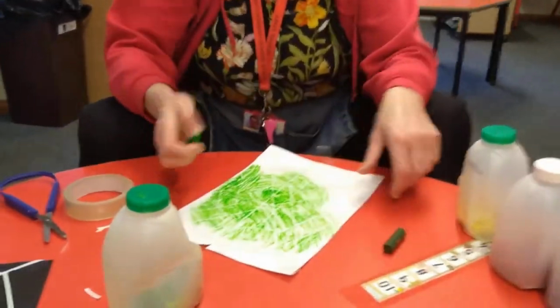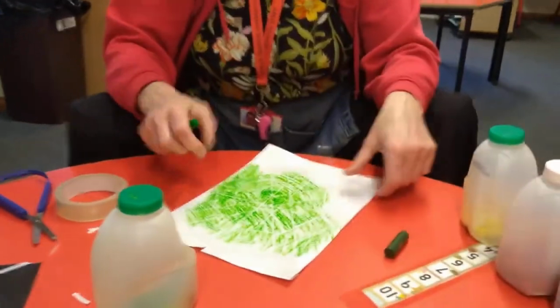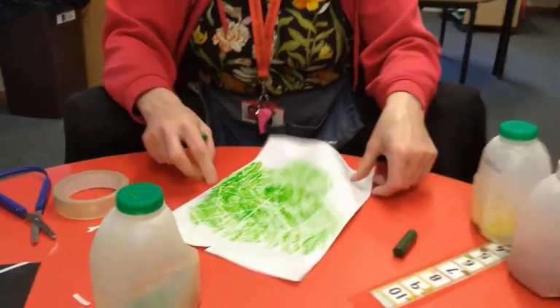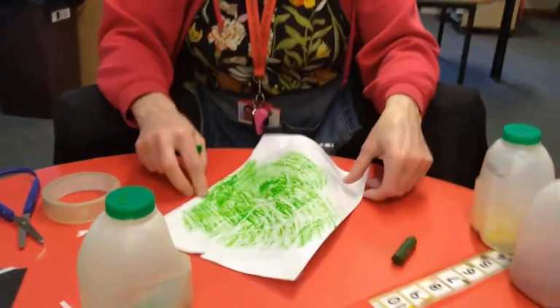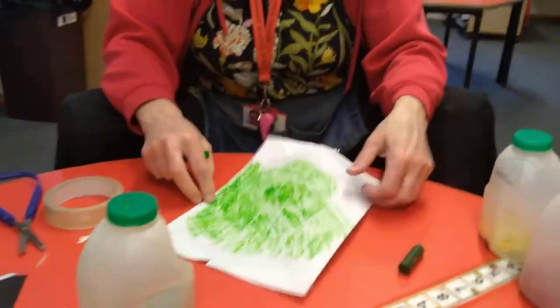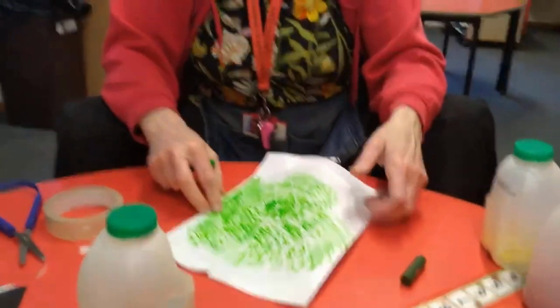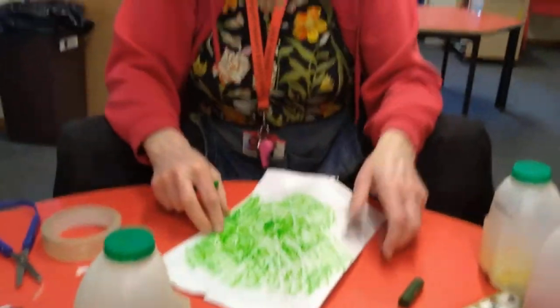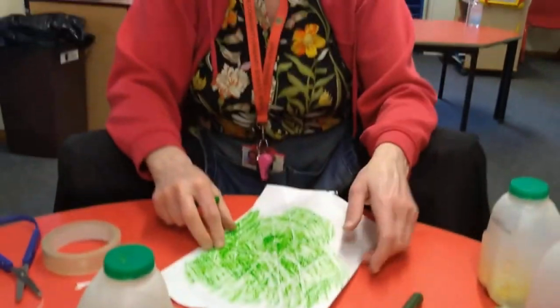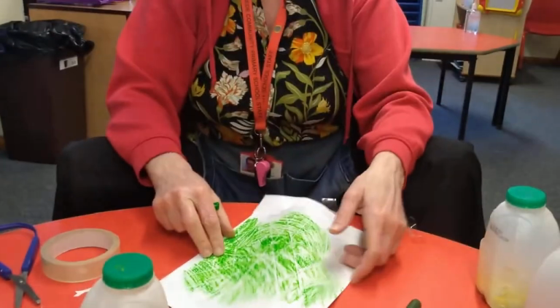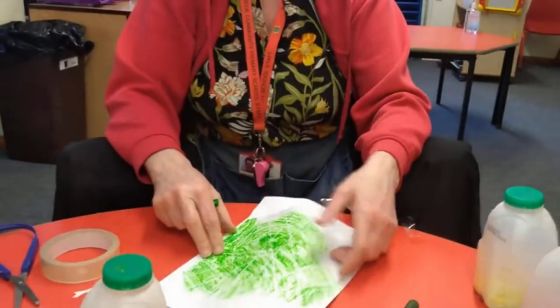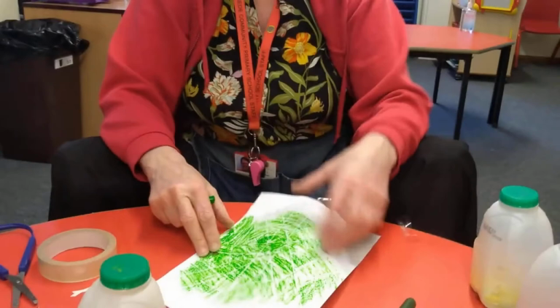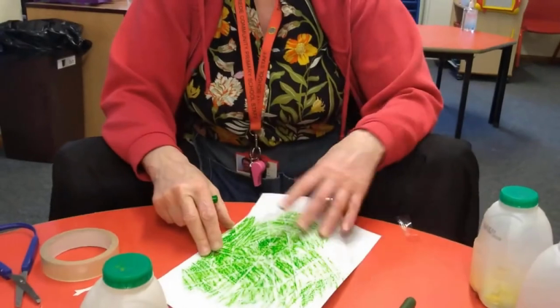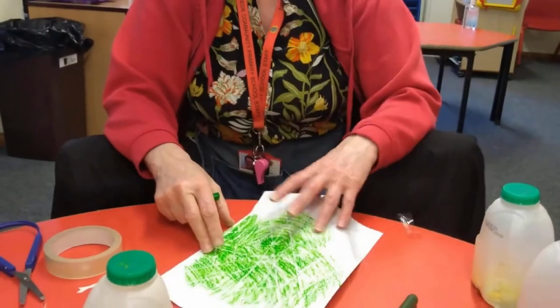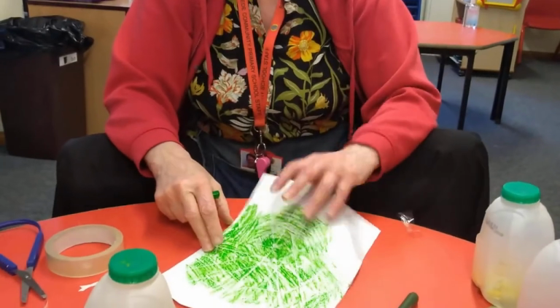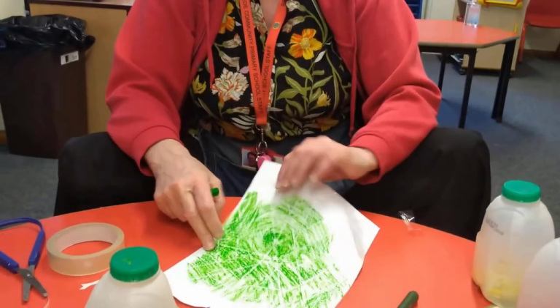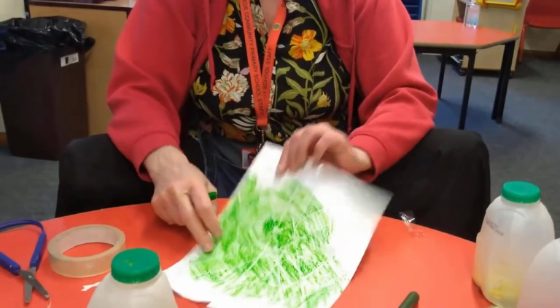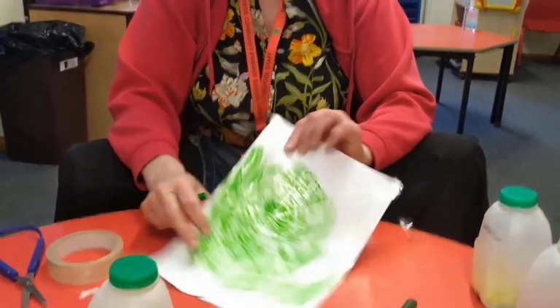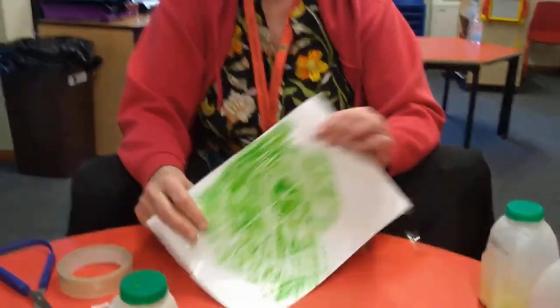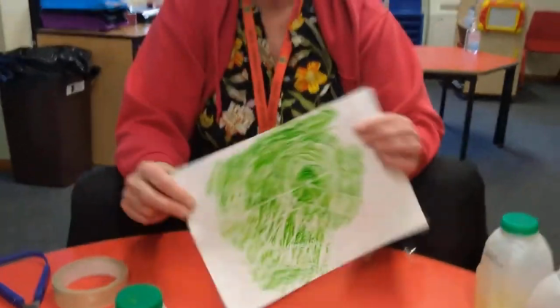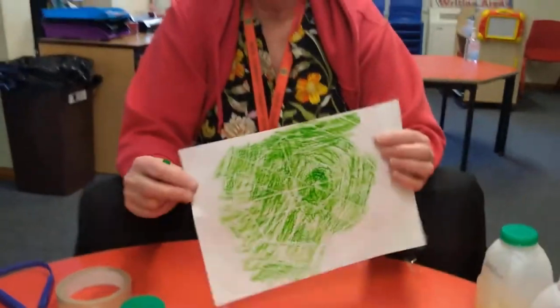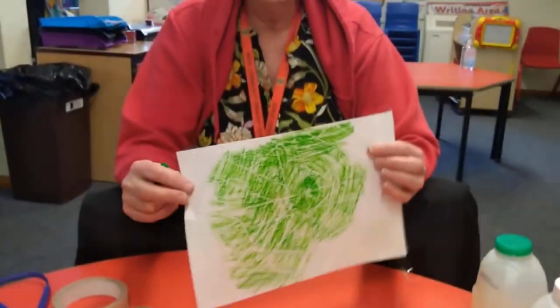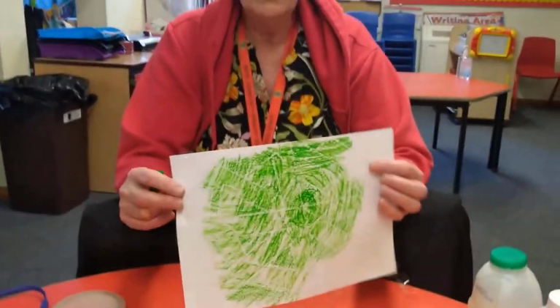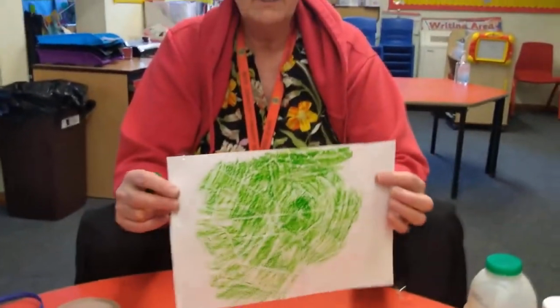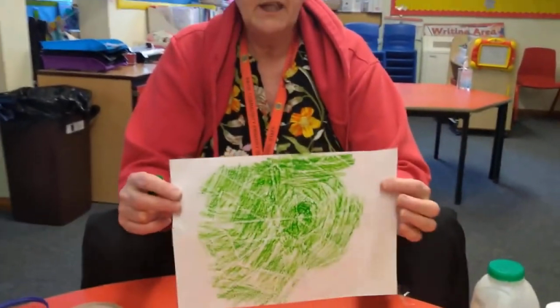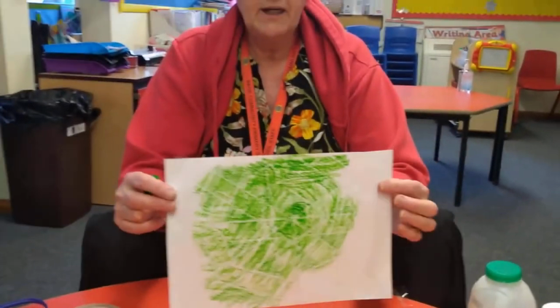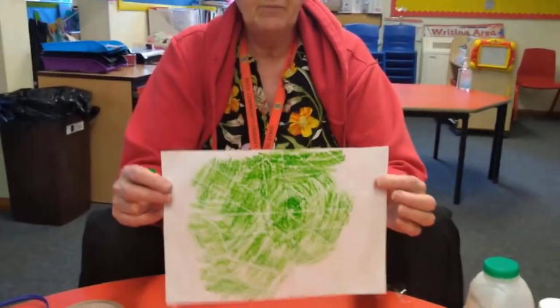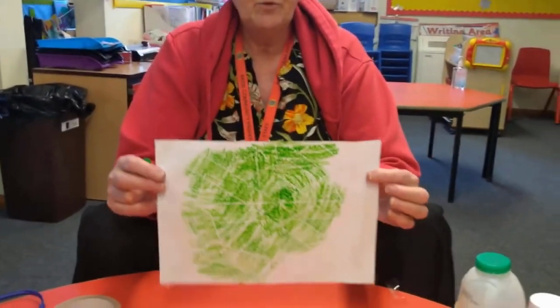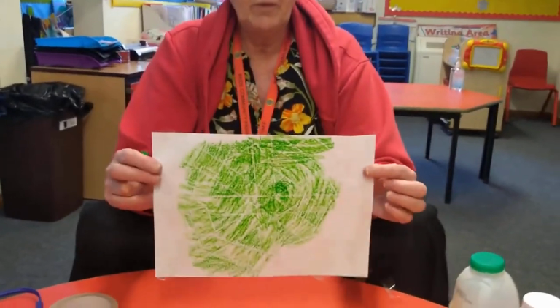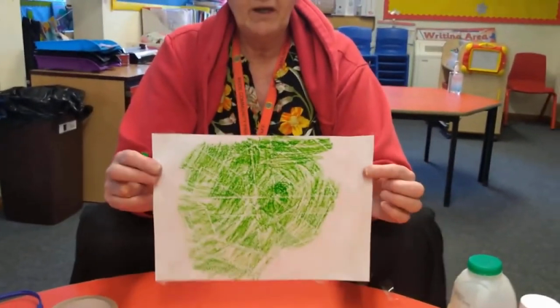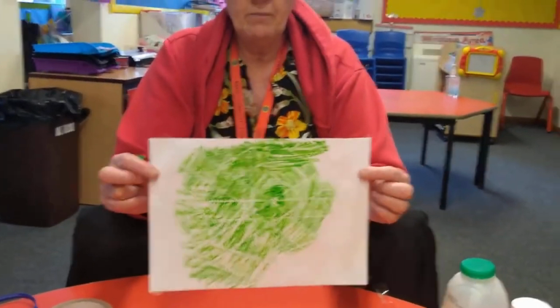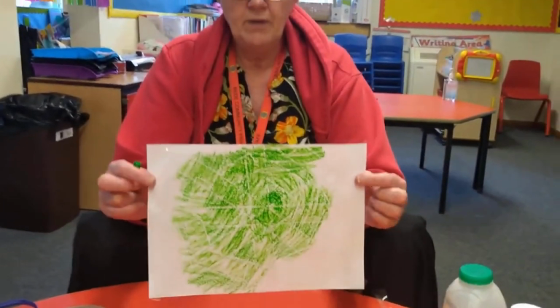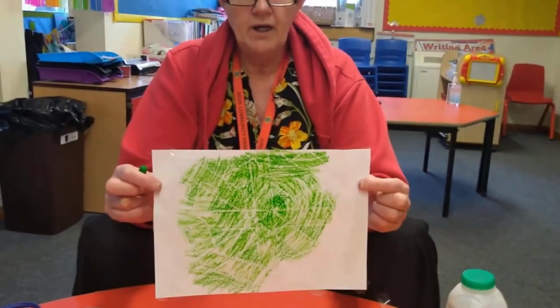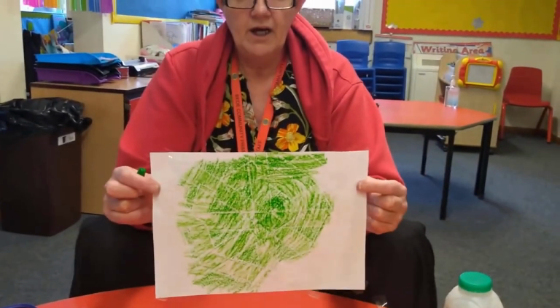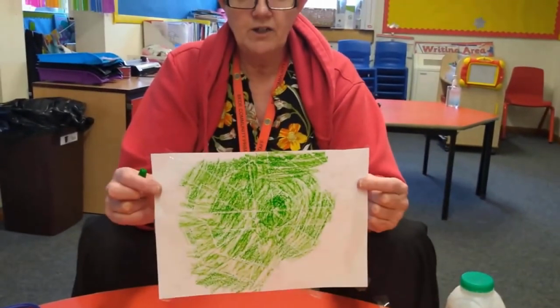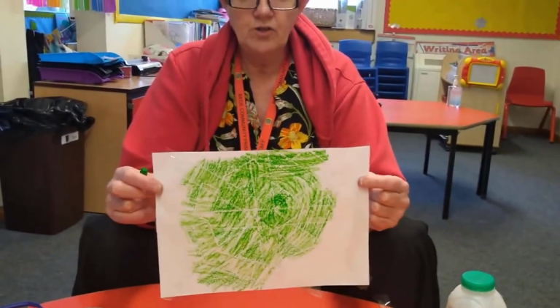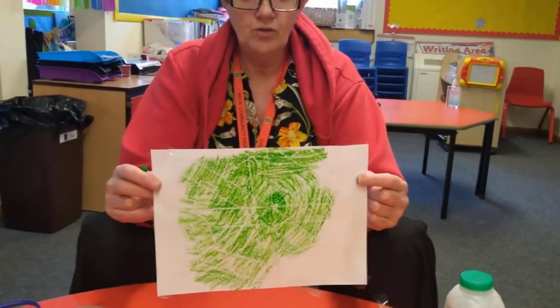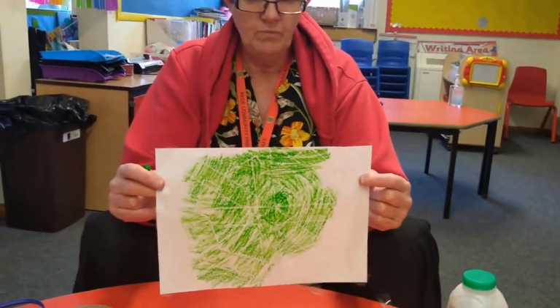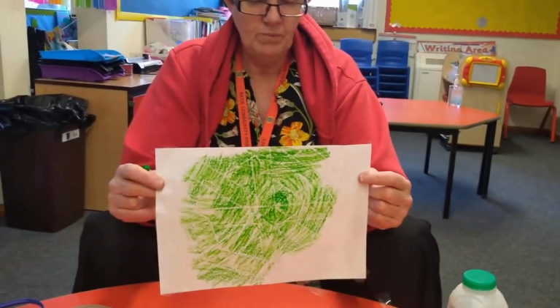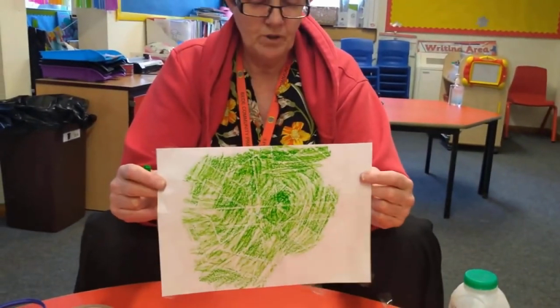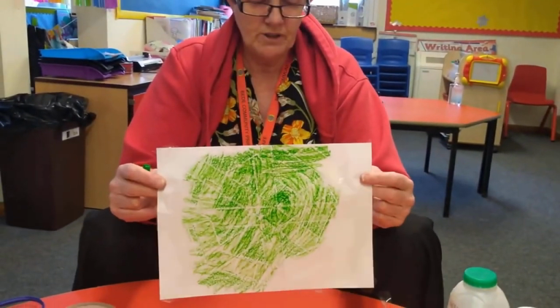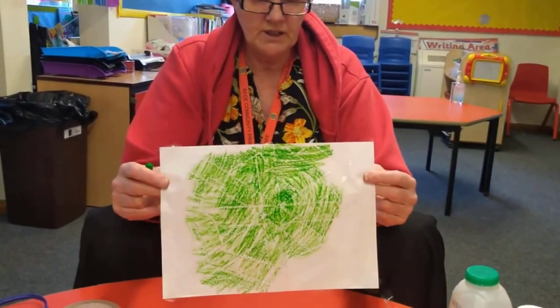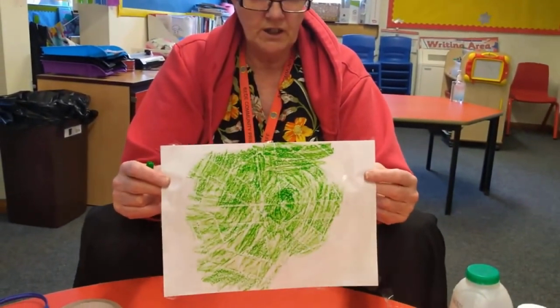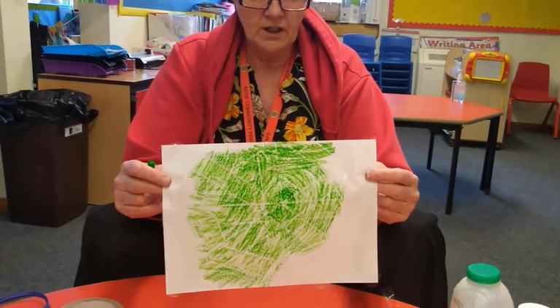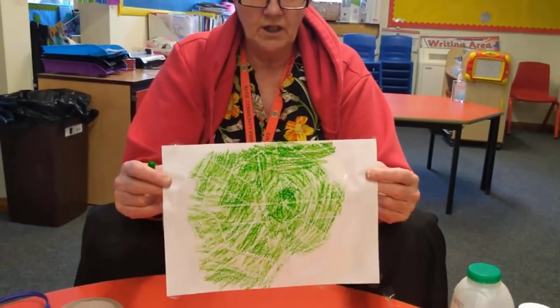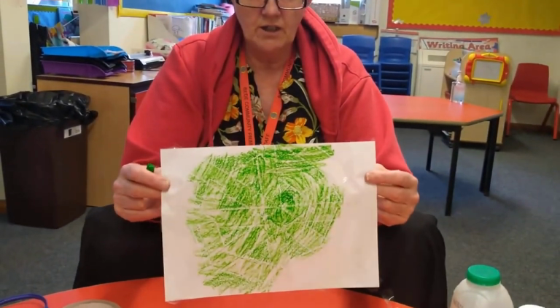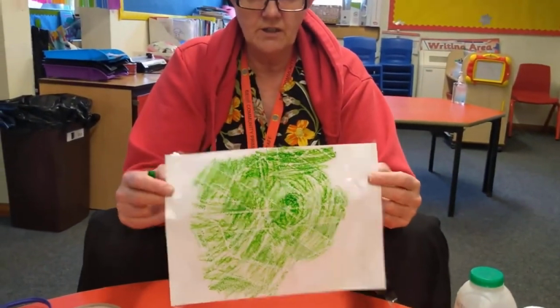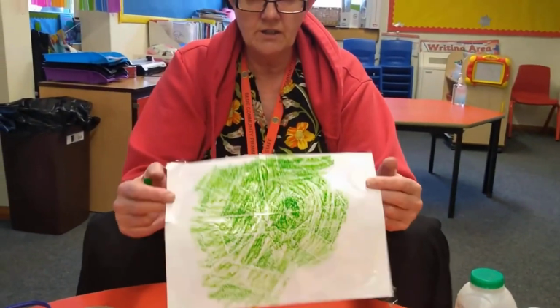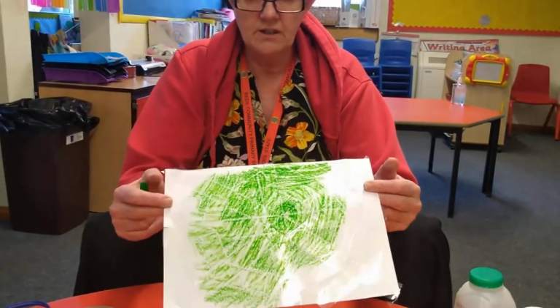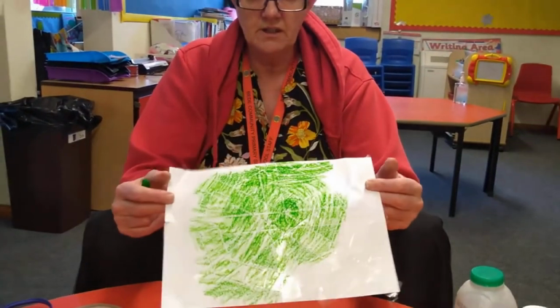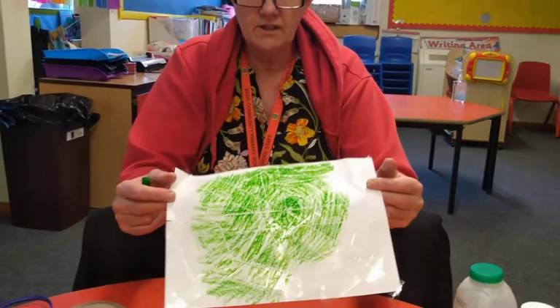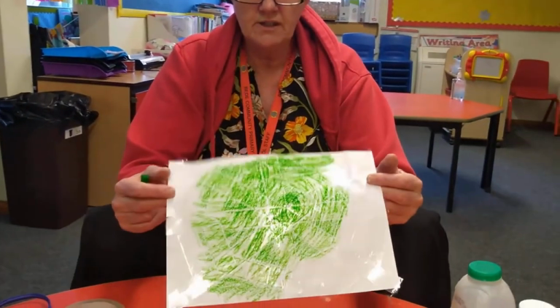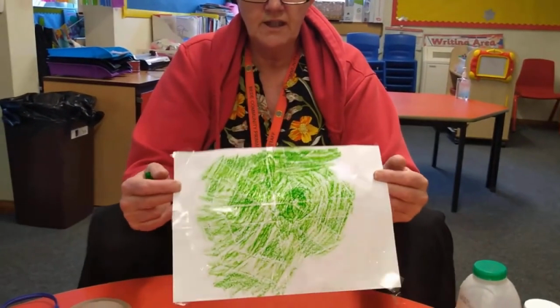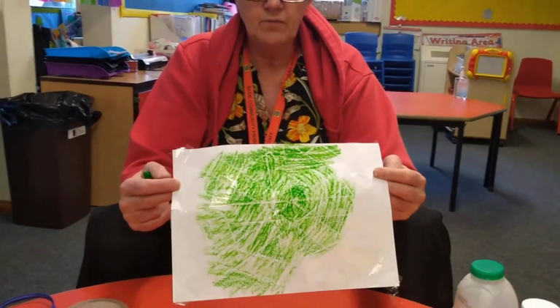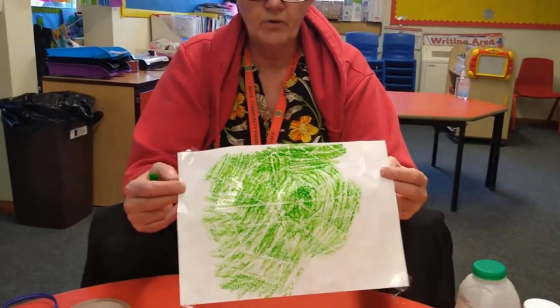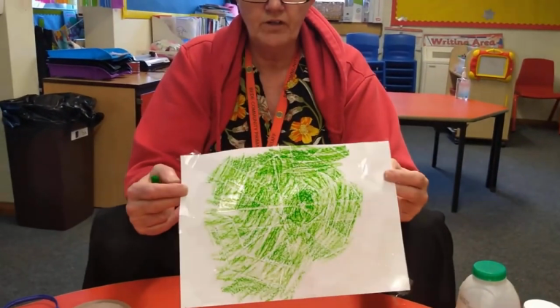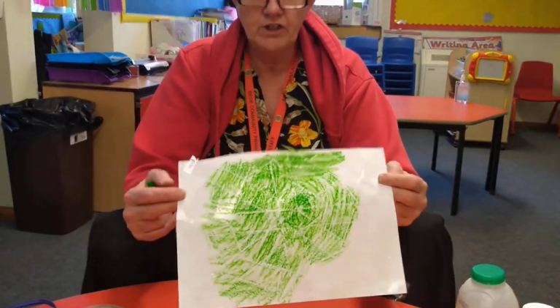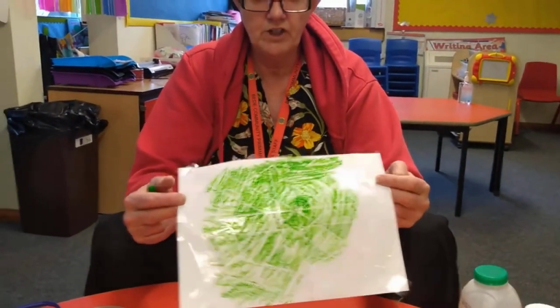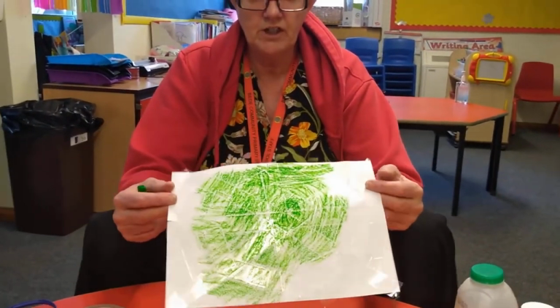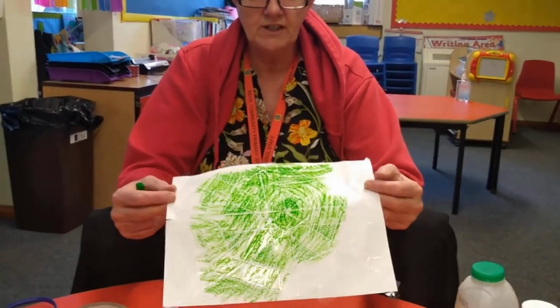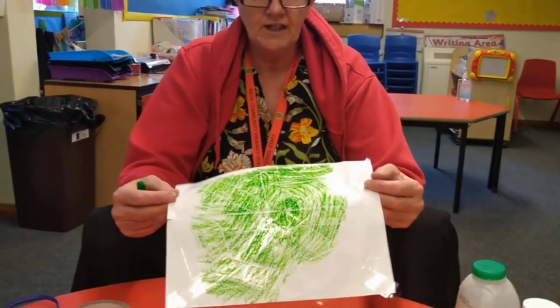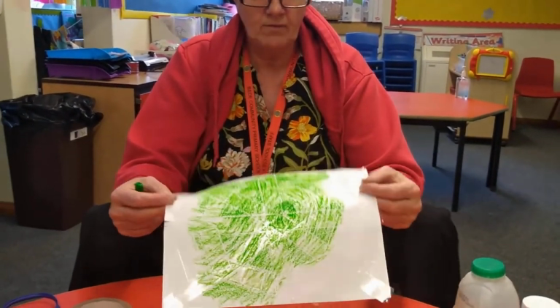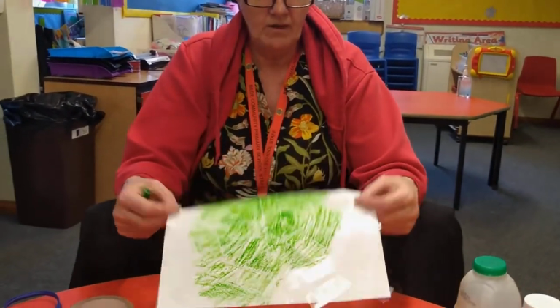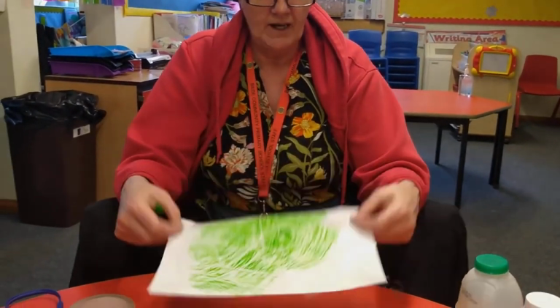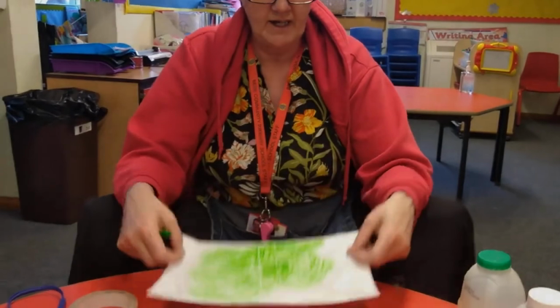See if you can make your own taped web at home, boys and girls. See what it turns out like.